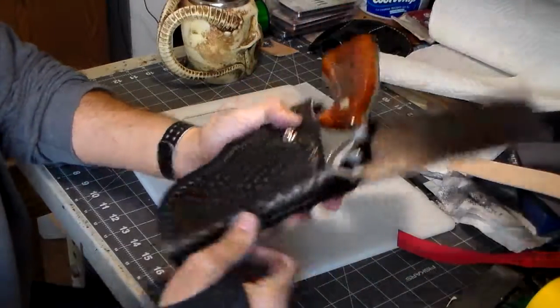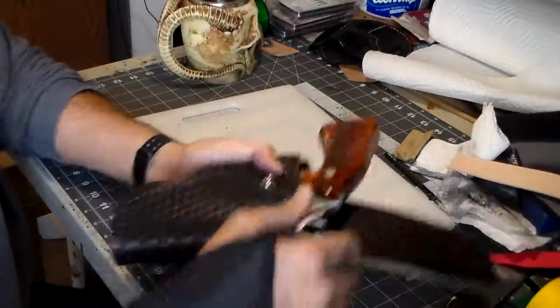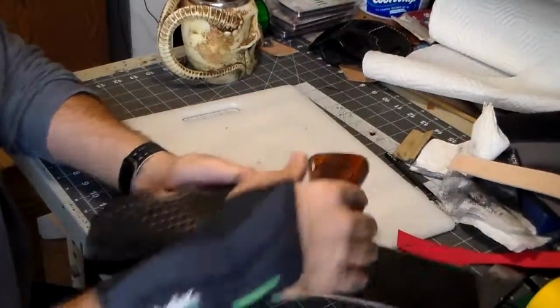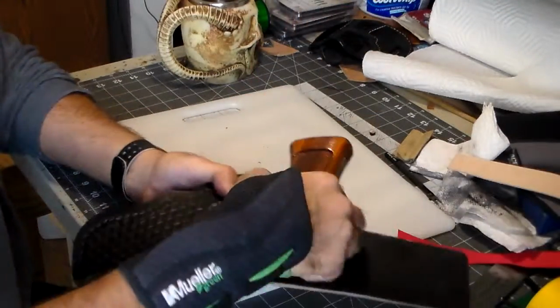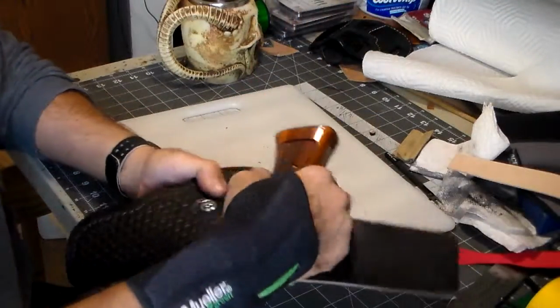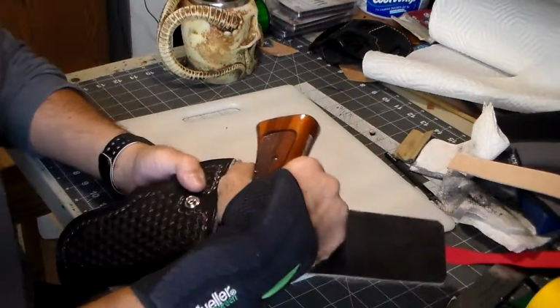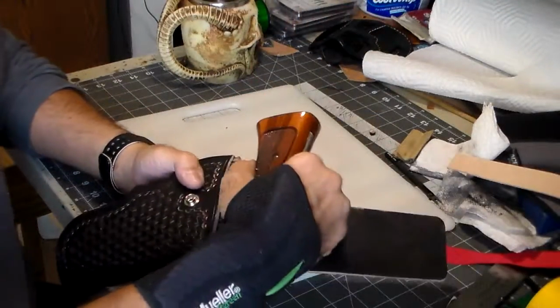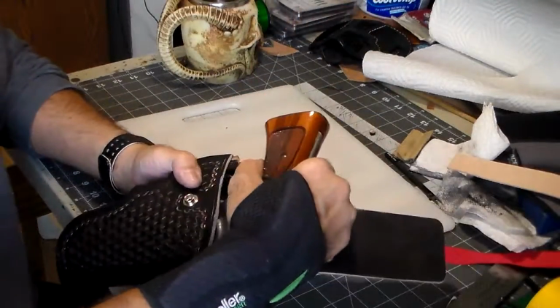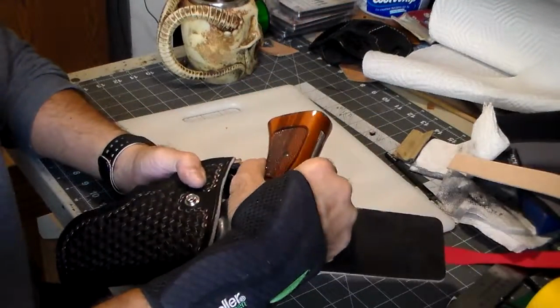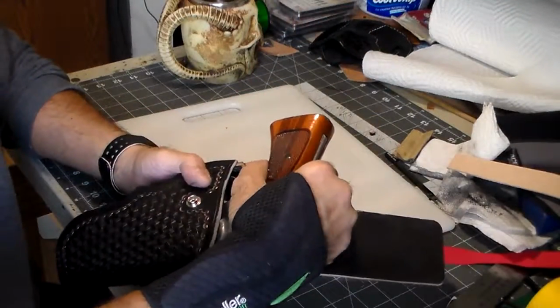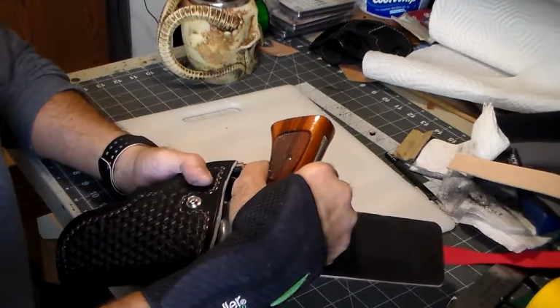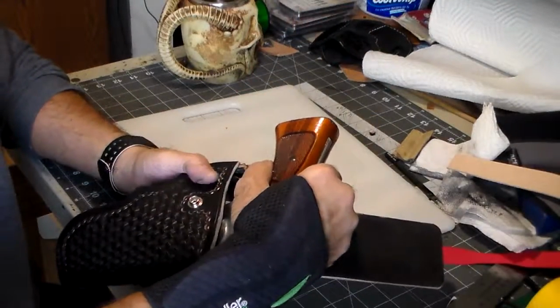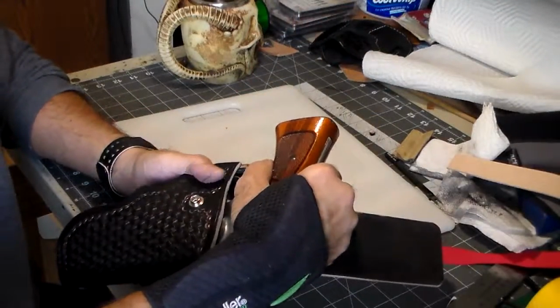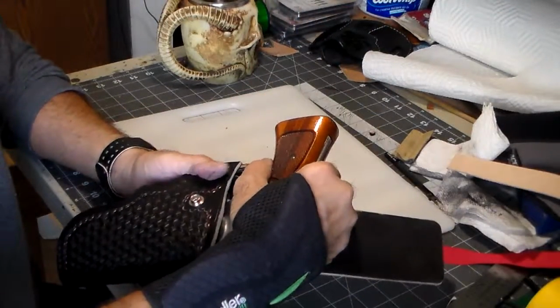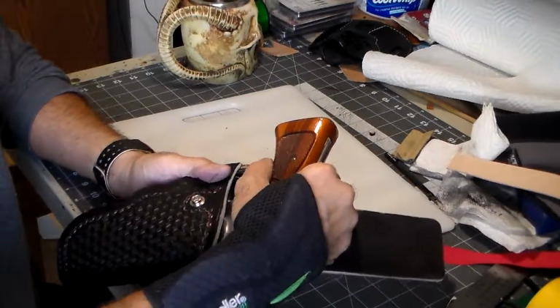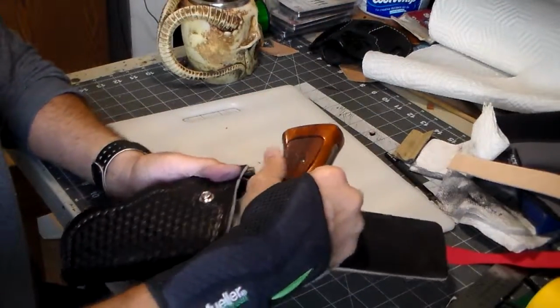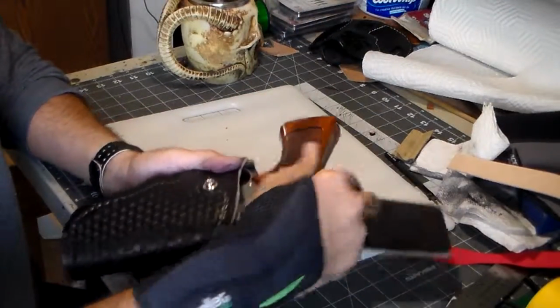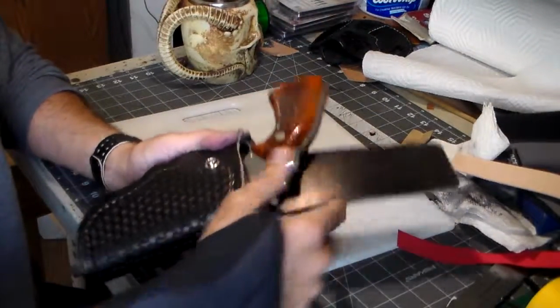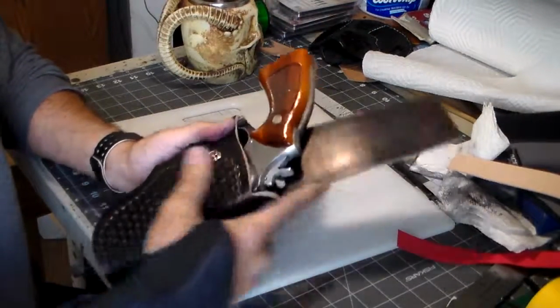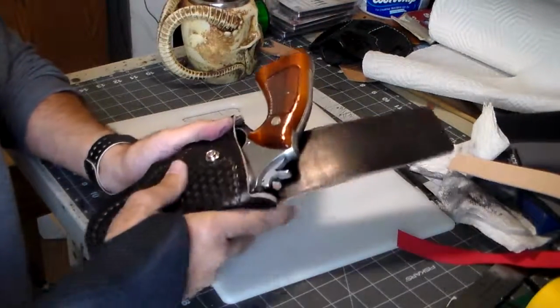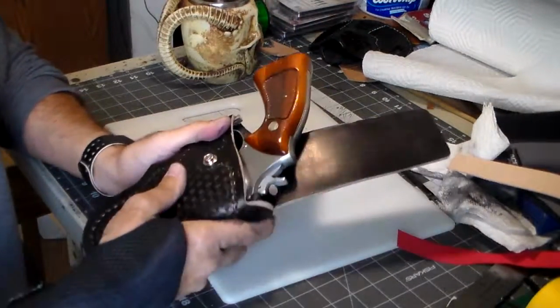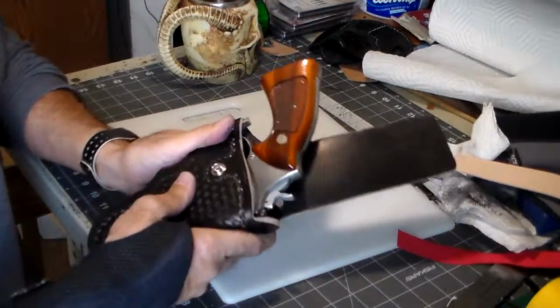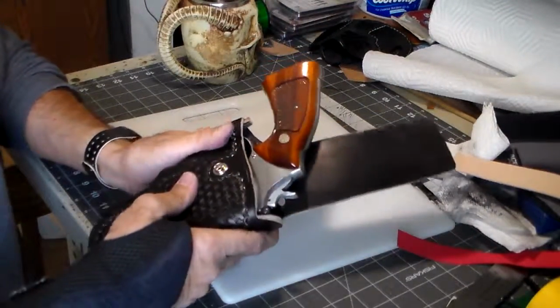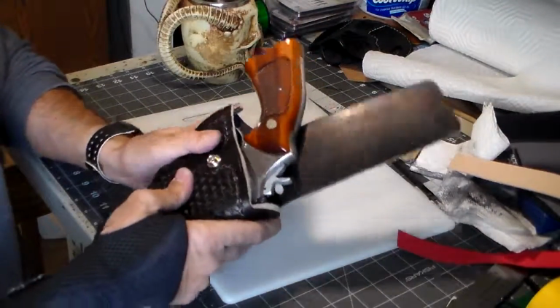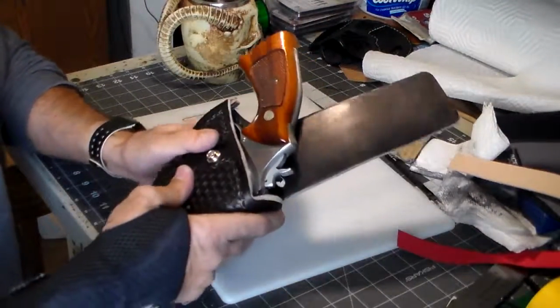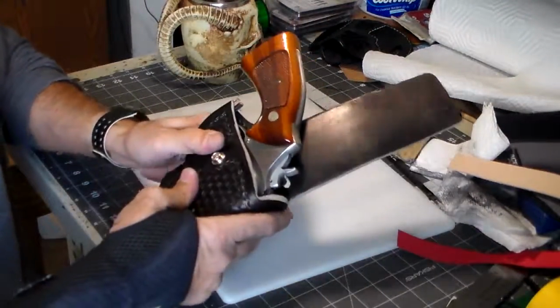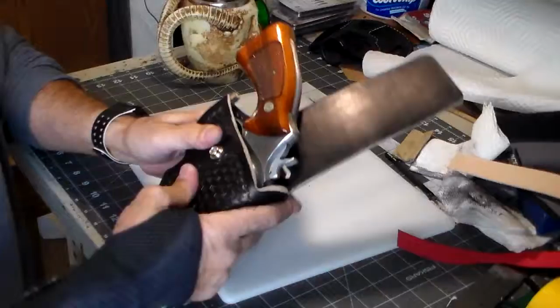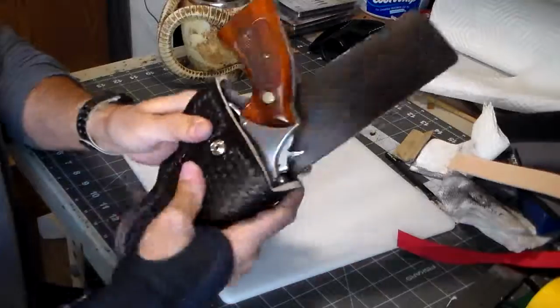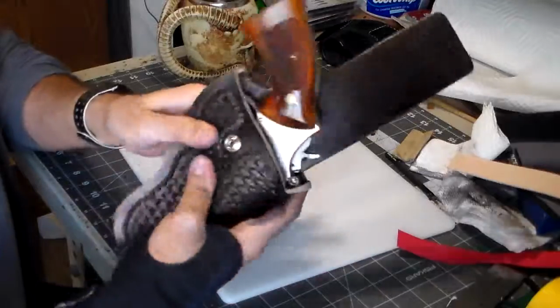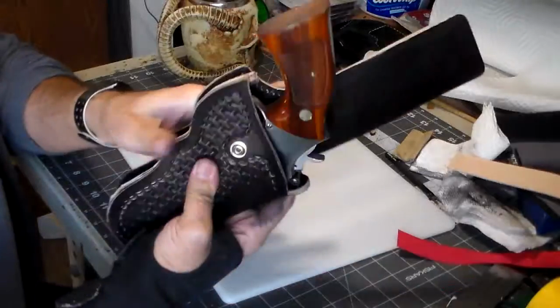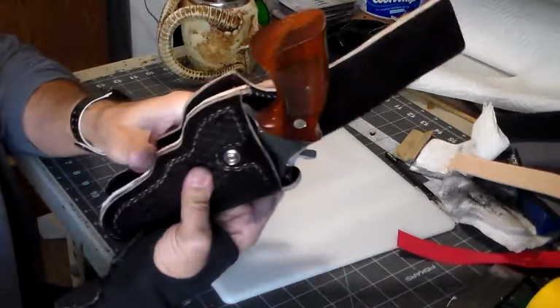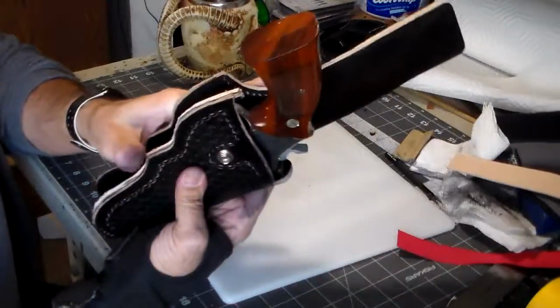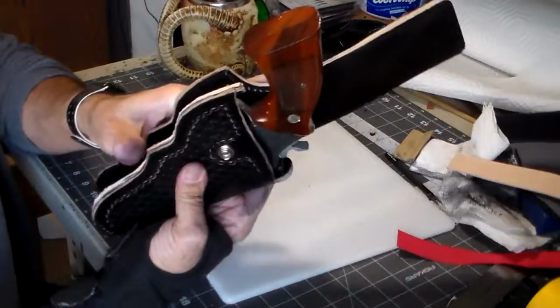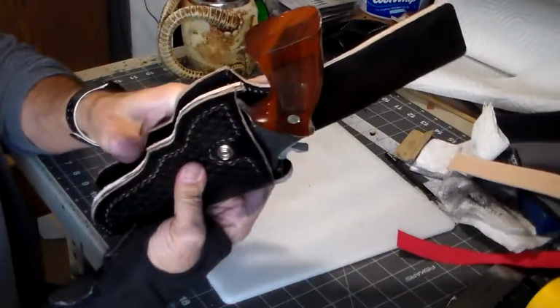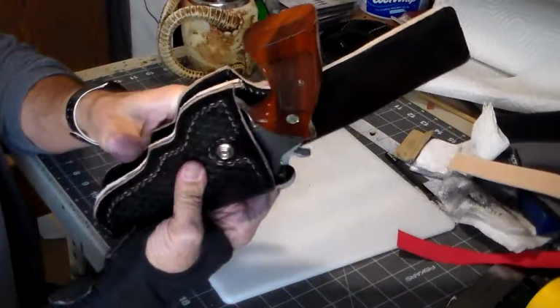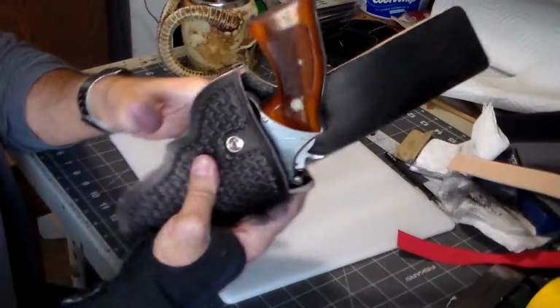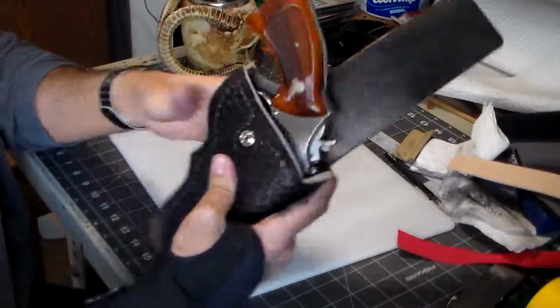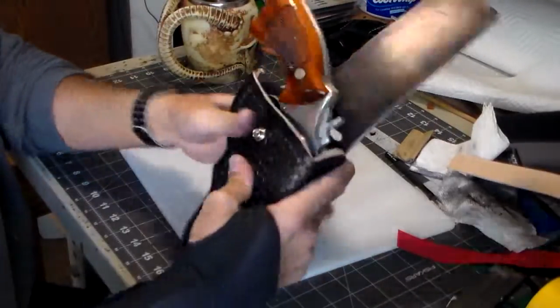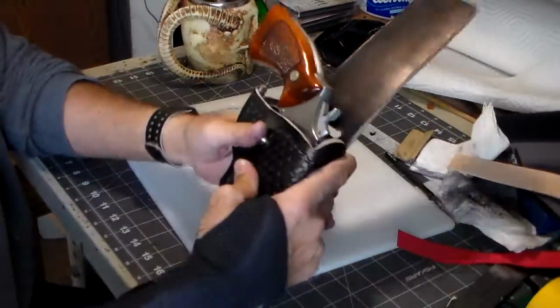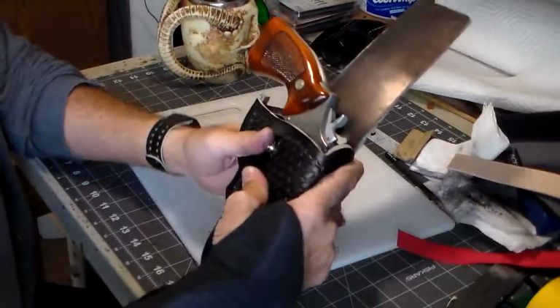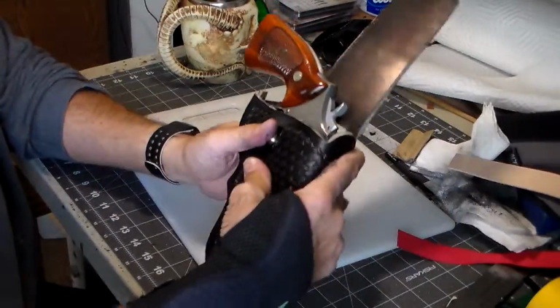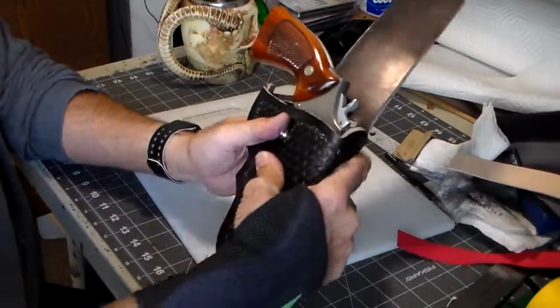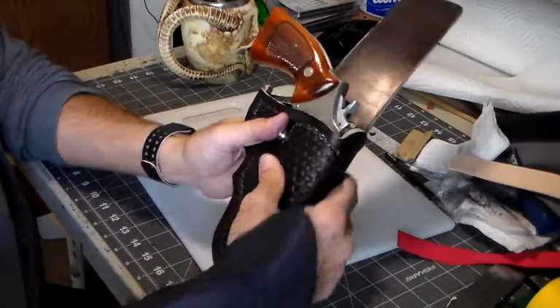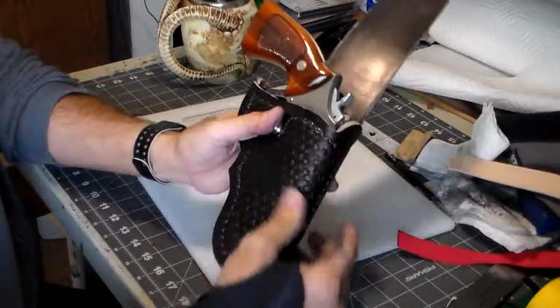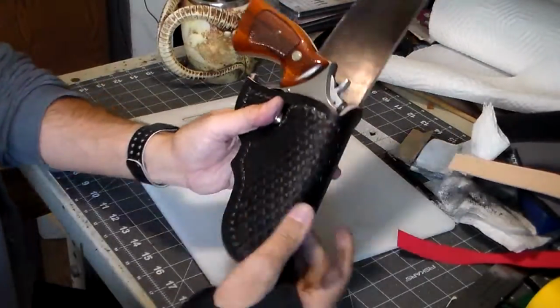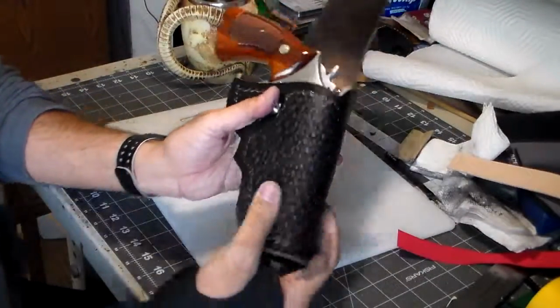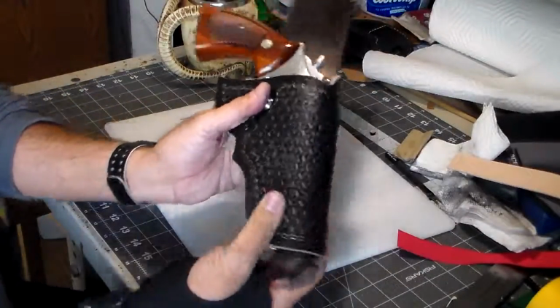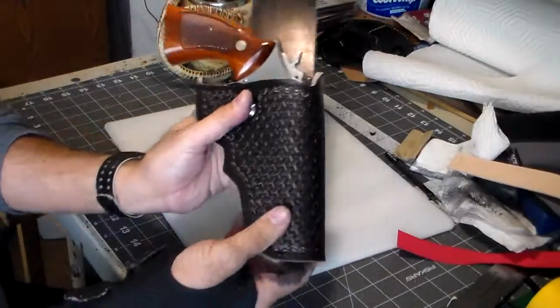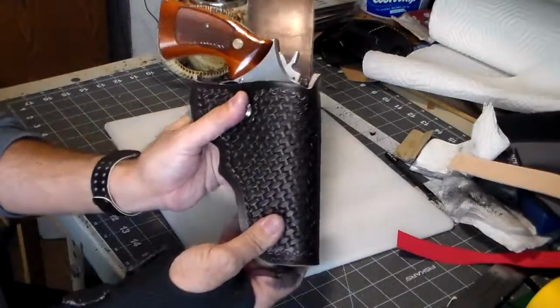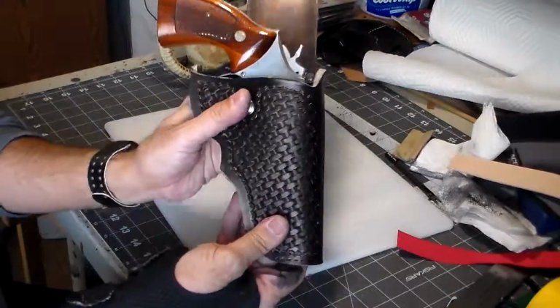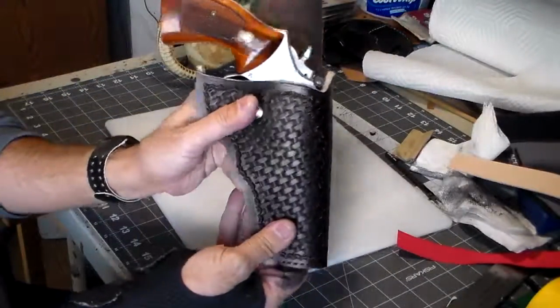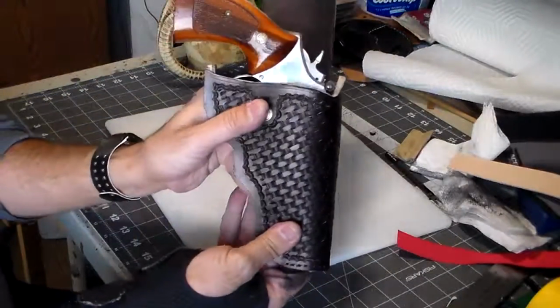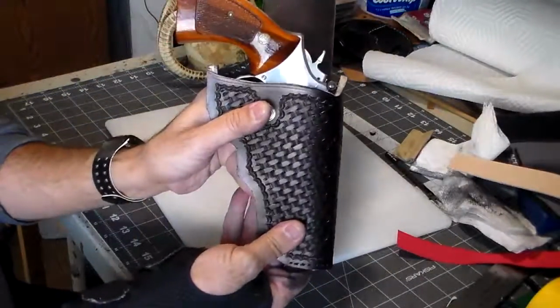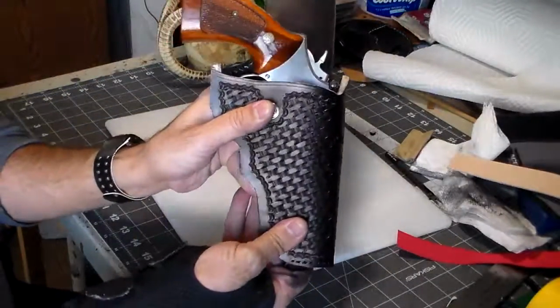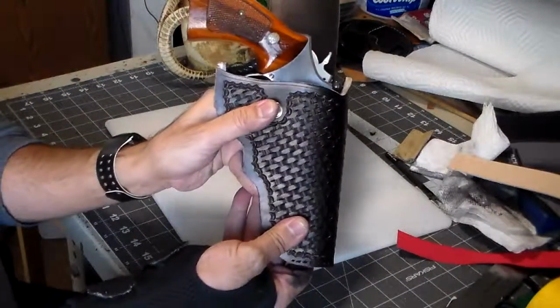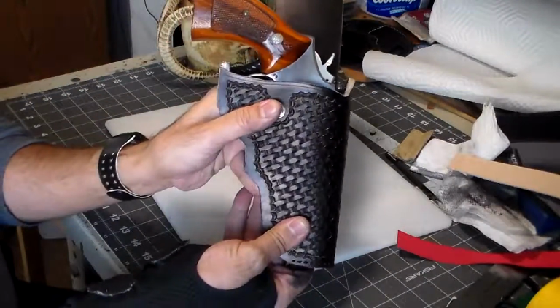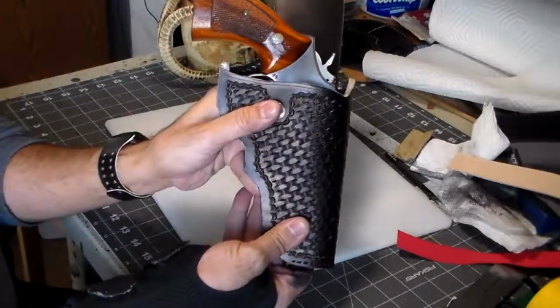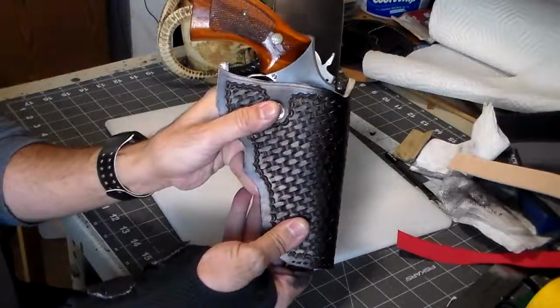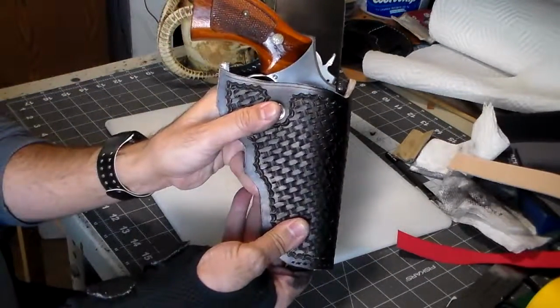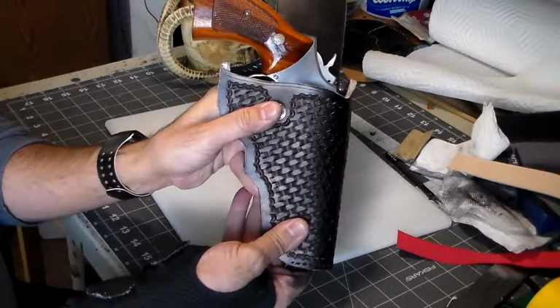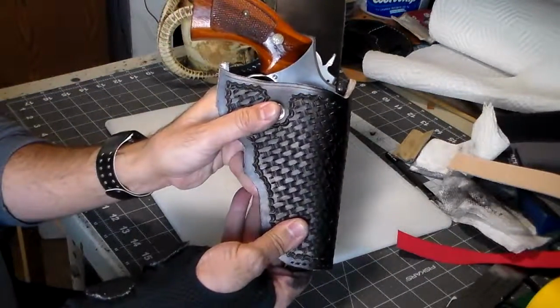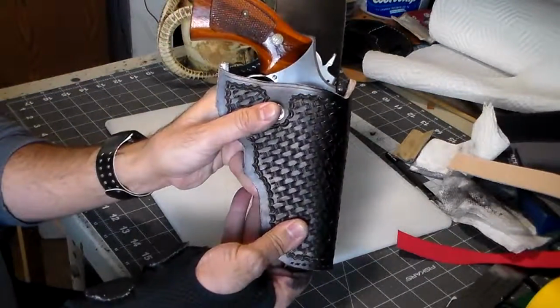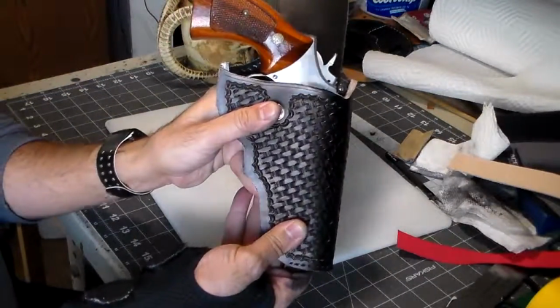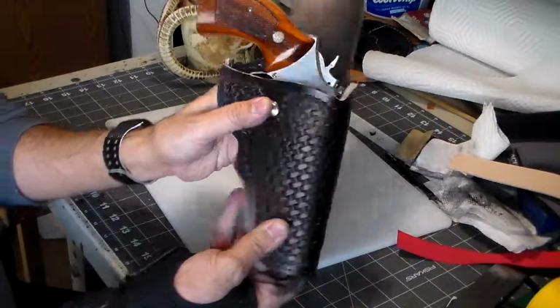Let's see about how the gun's going to sit in there. It's going to sit in there like that.